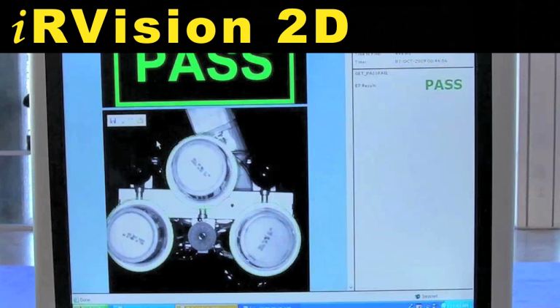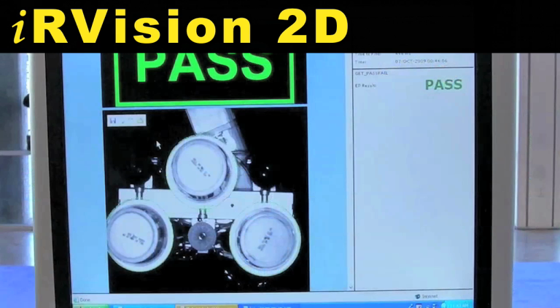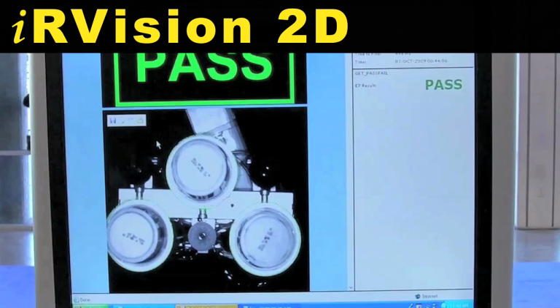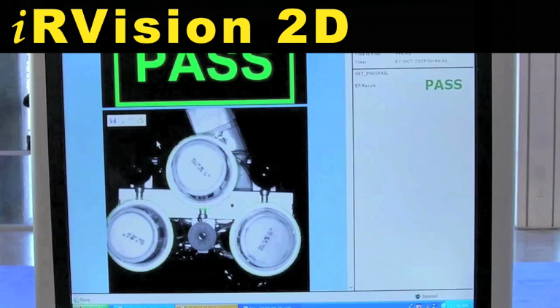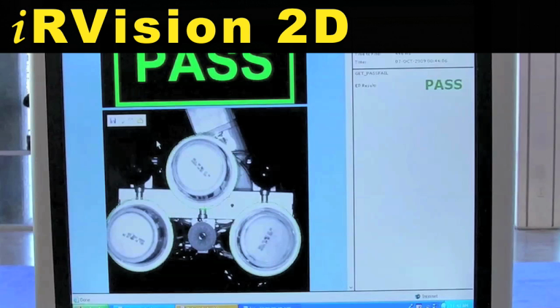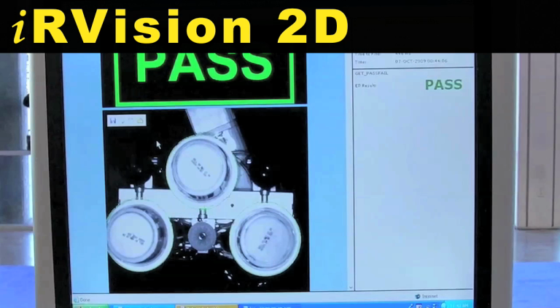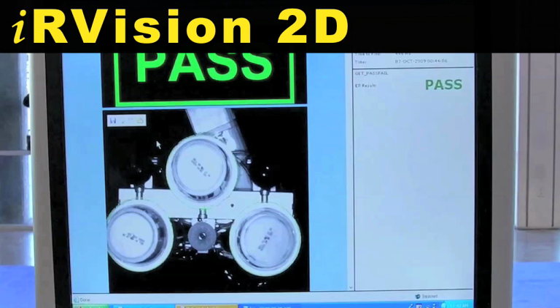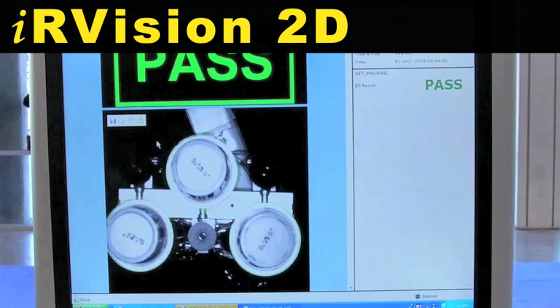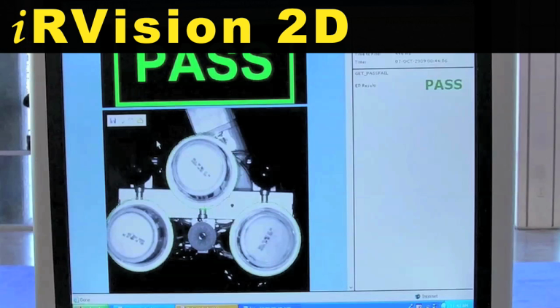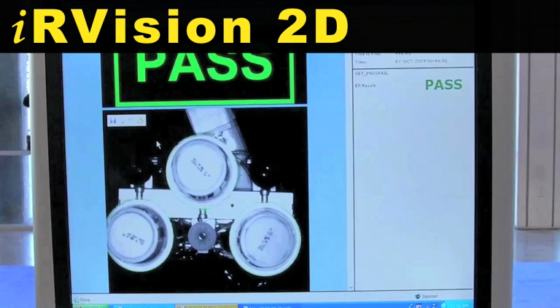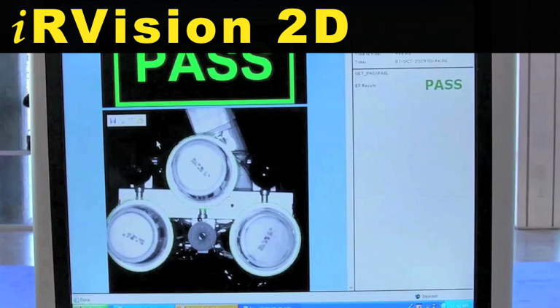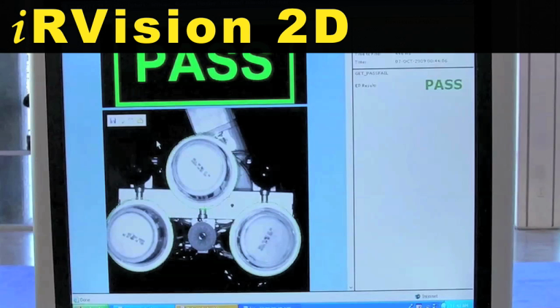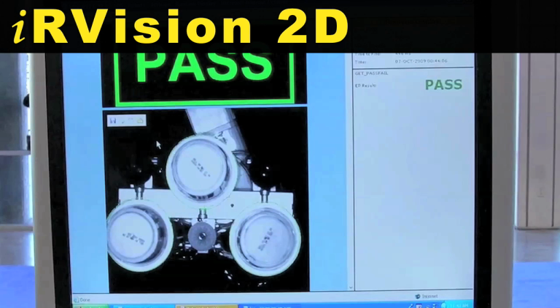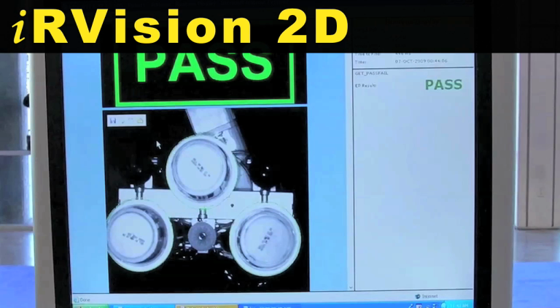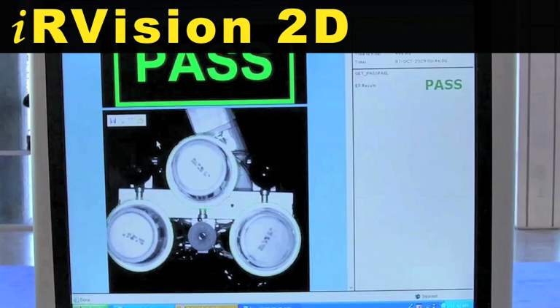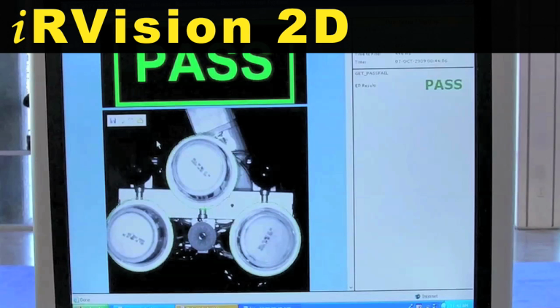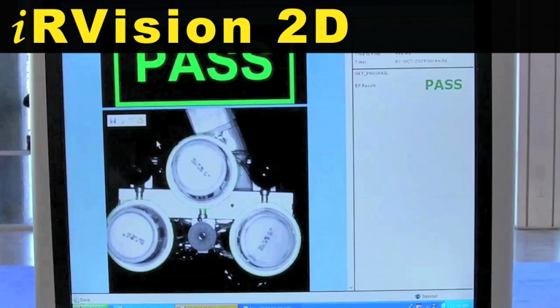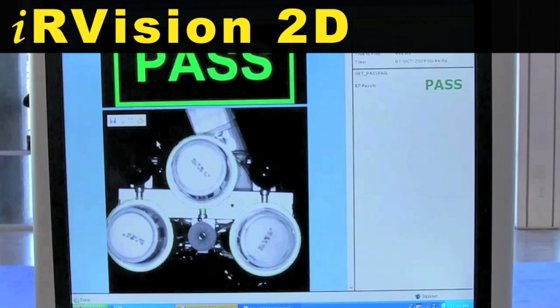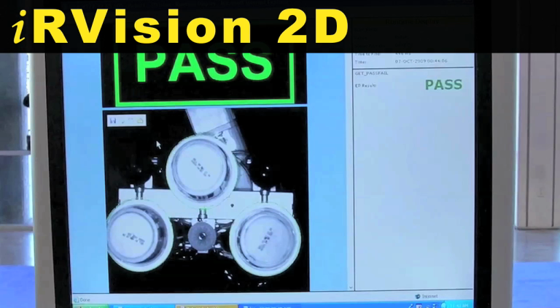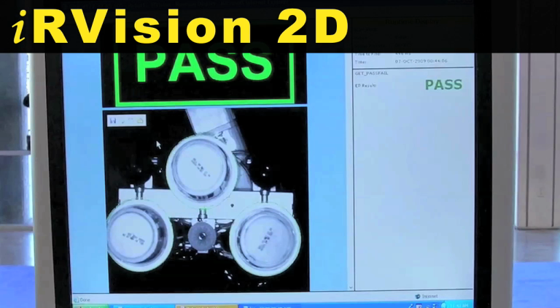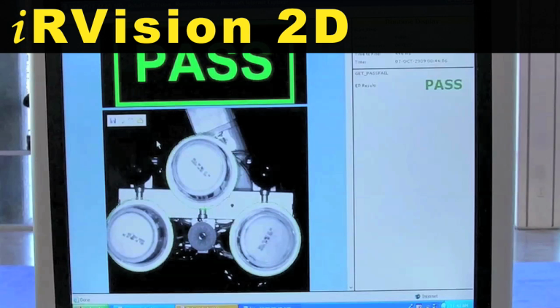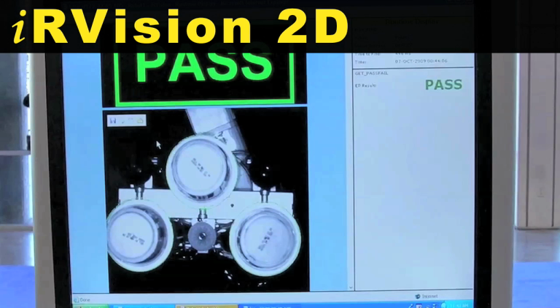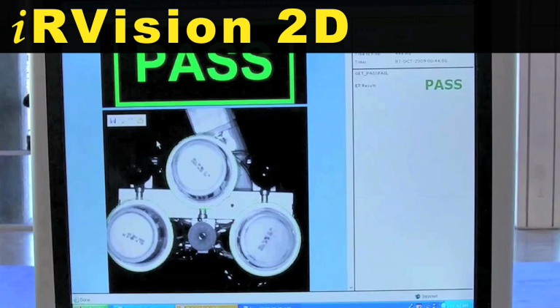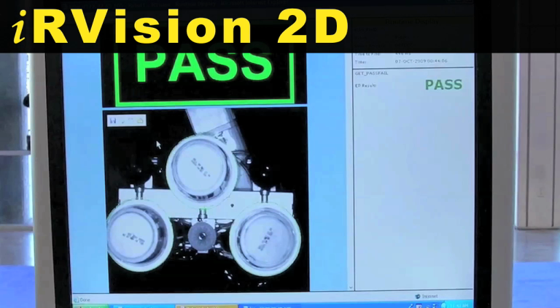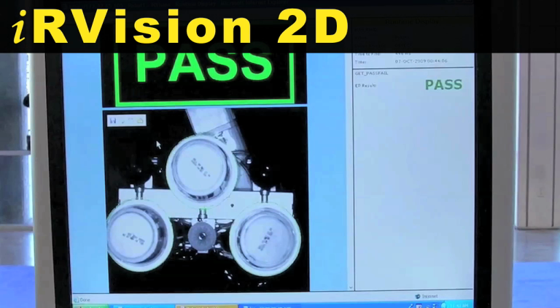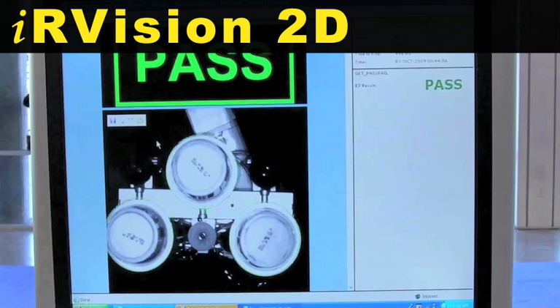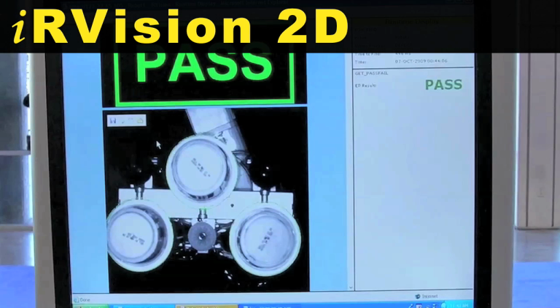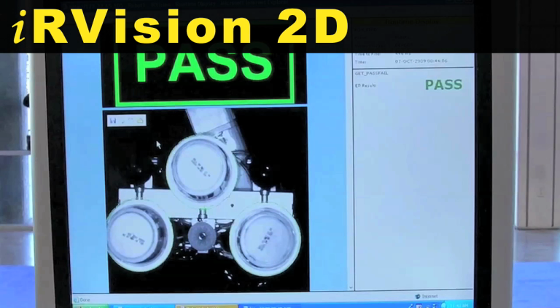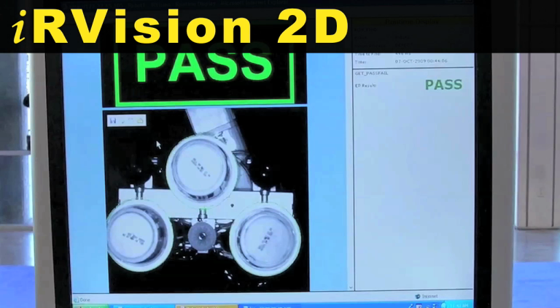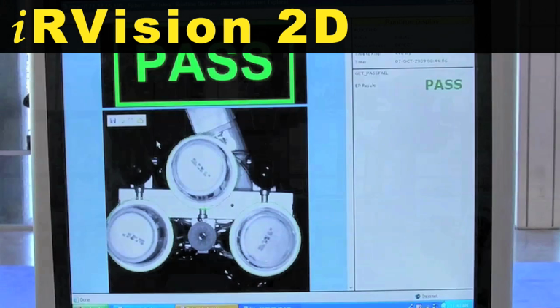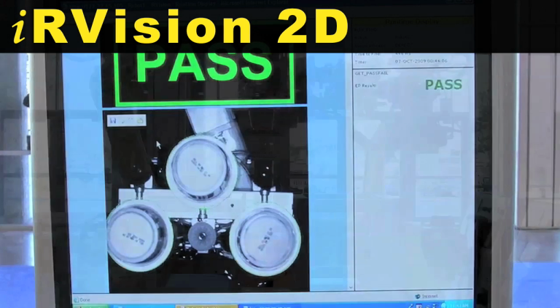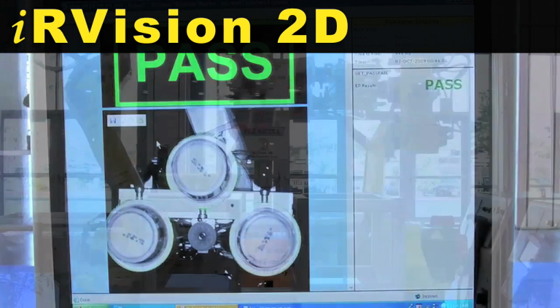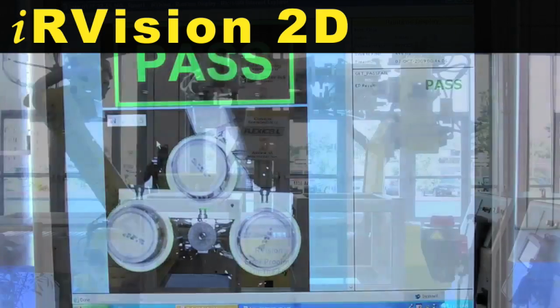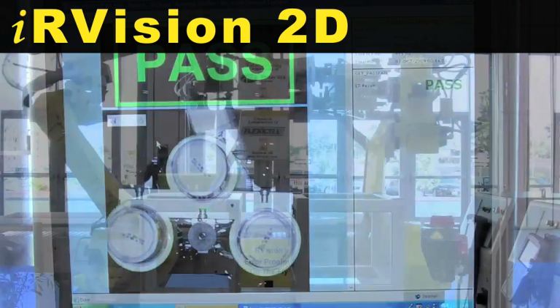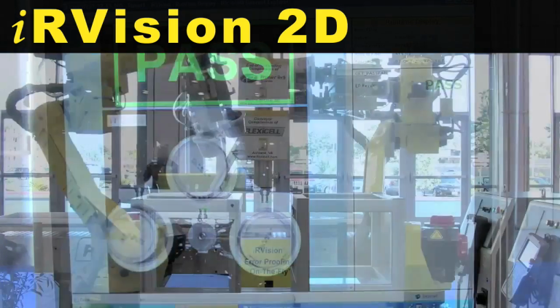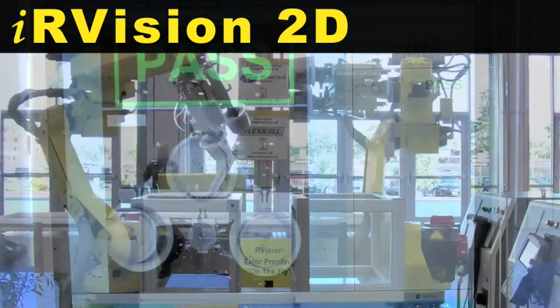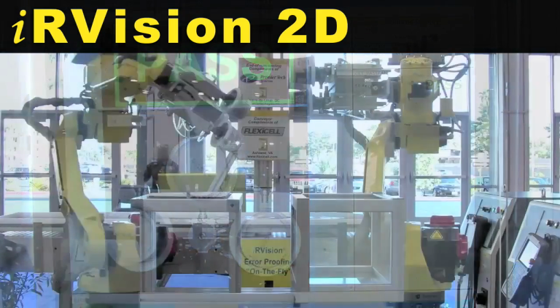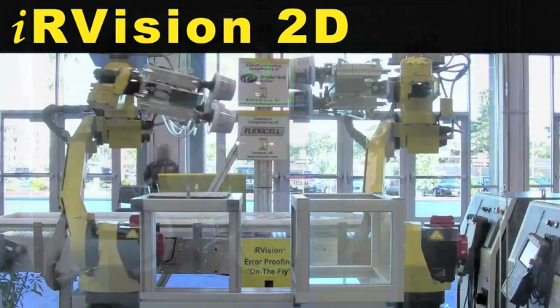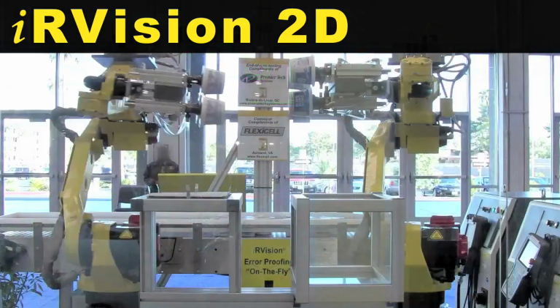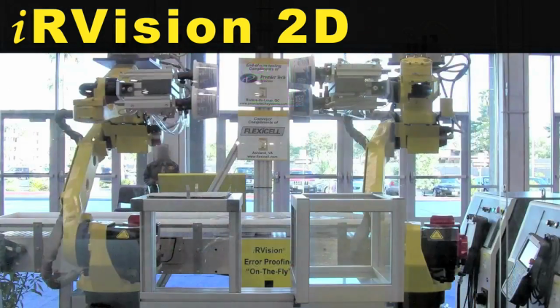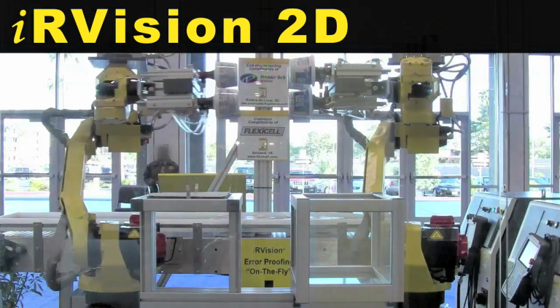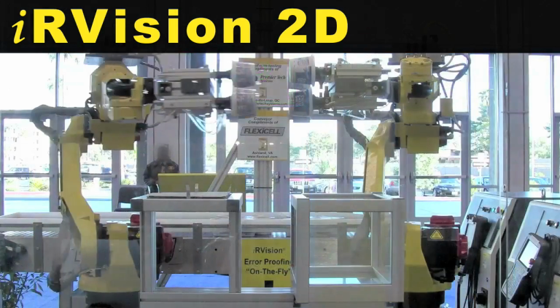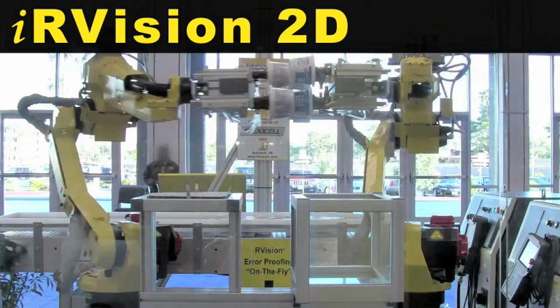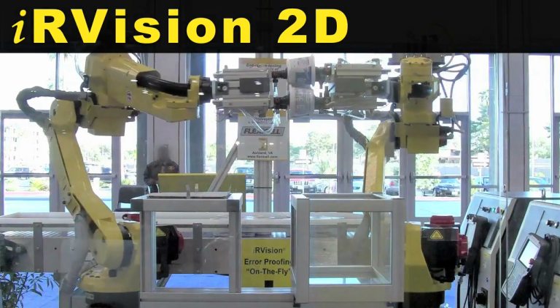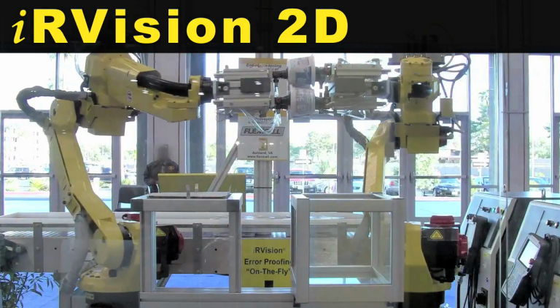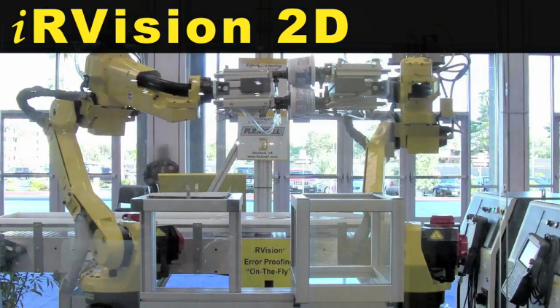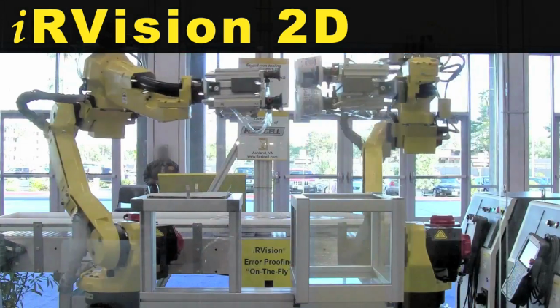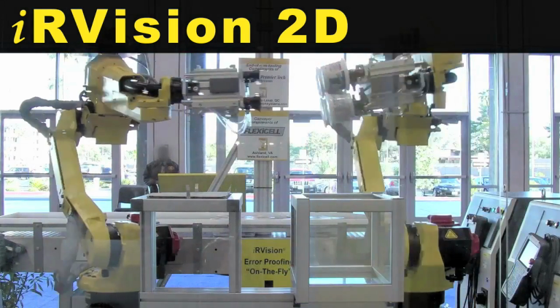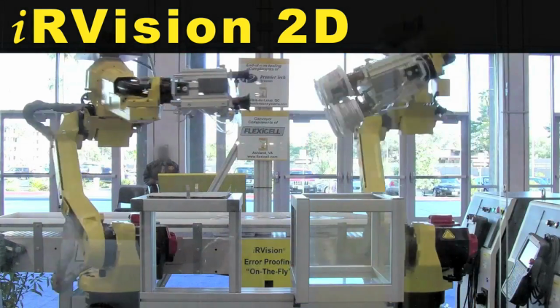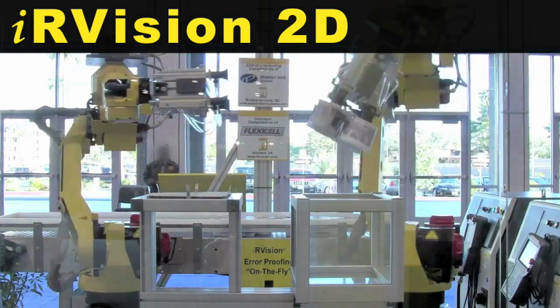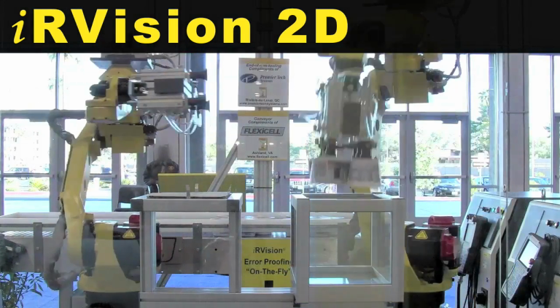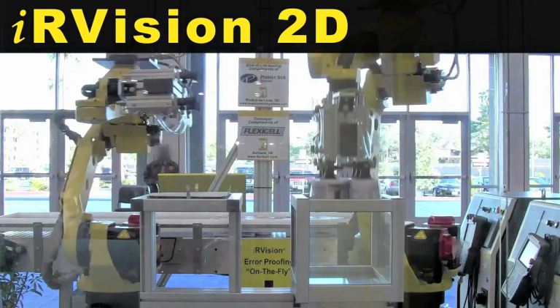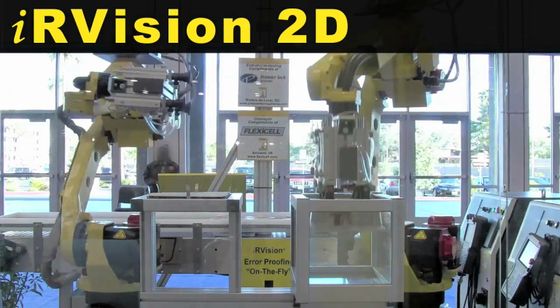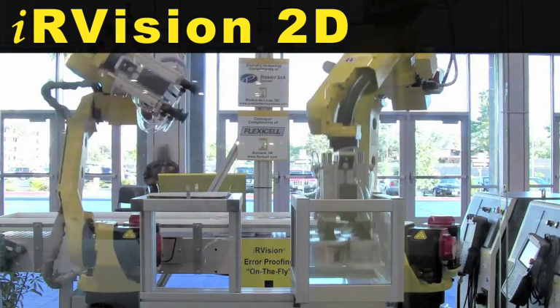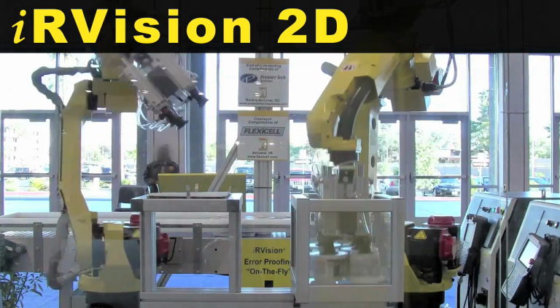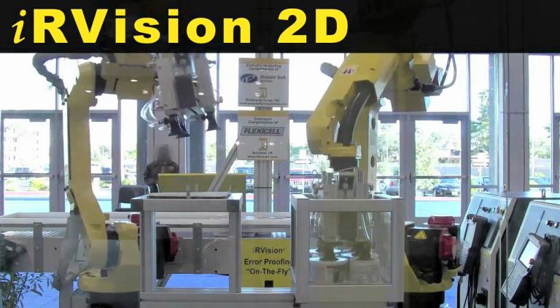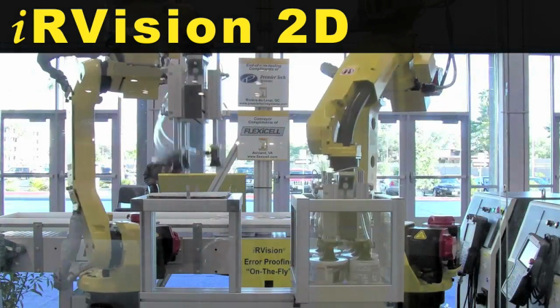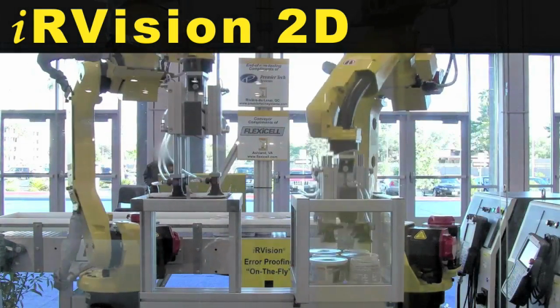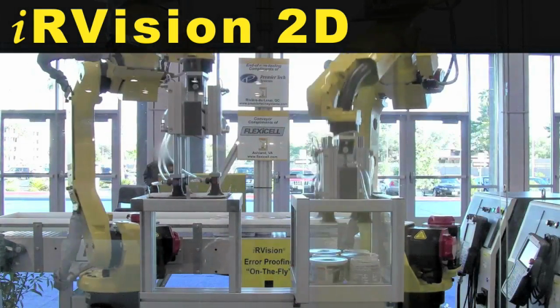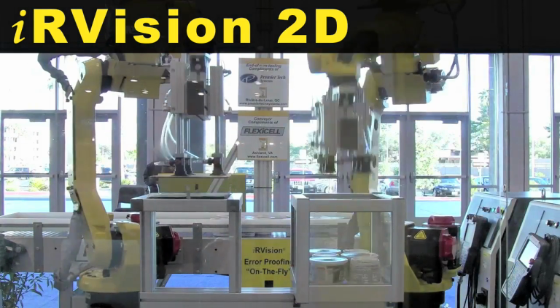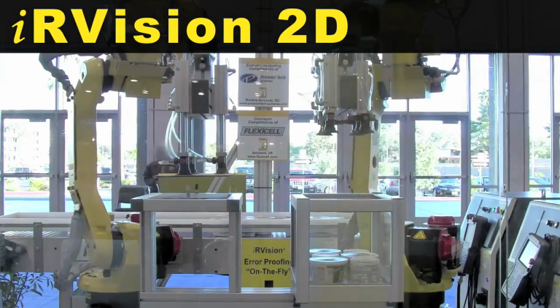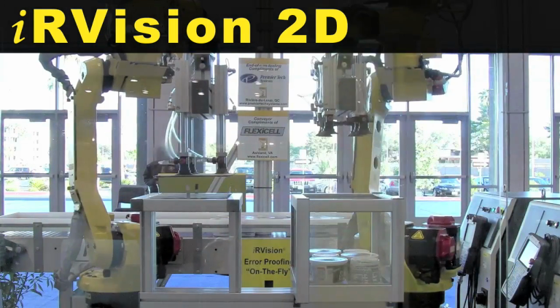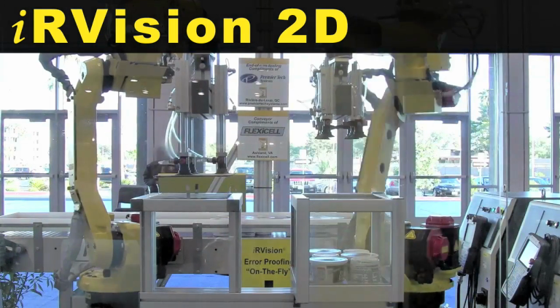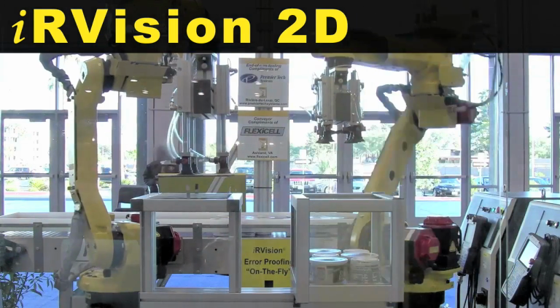IR Vision 2D is used to locate the tubs of cream cheese on a conveyor before the robots pick them up.